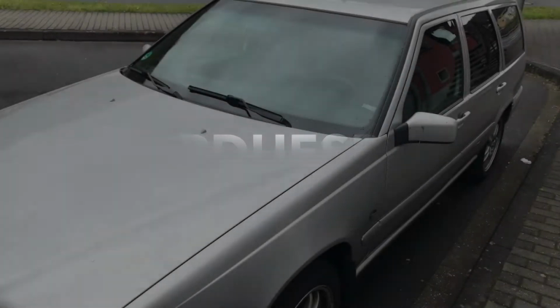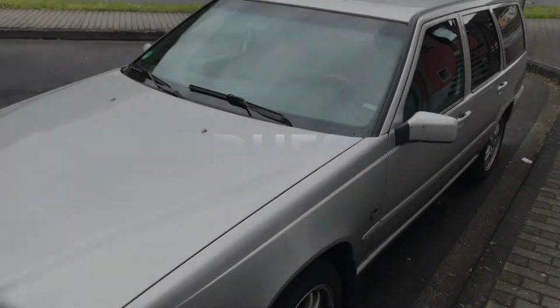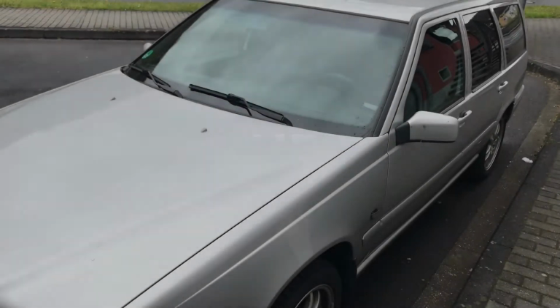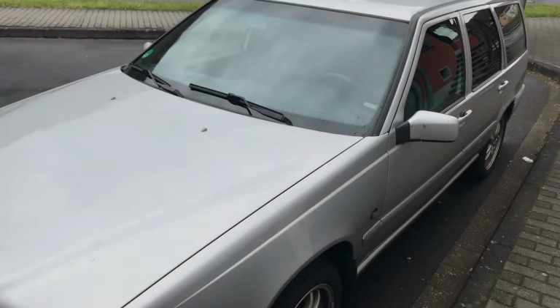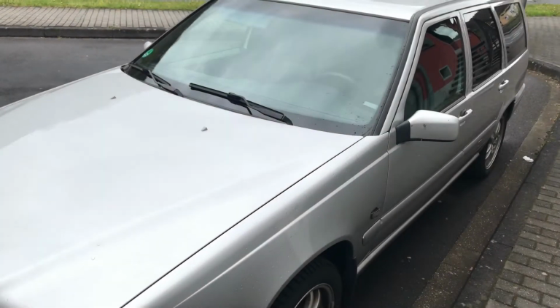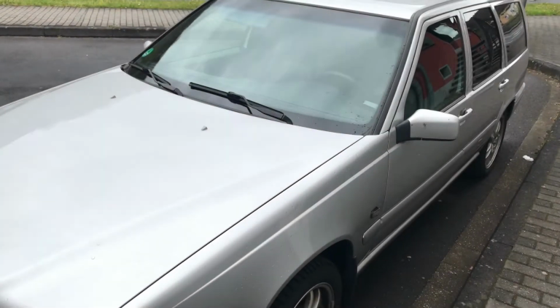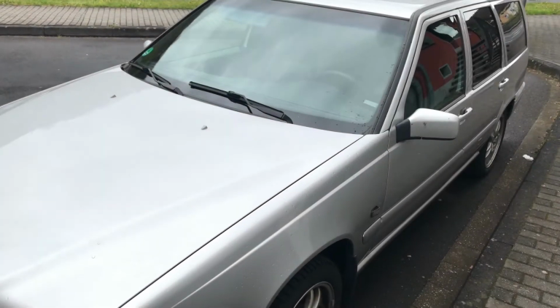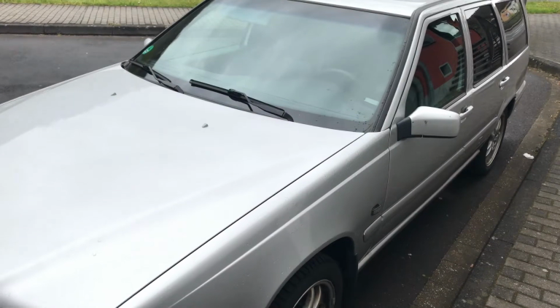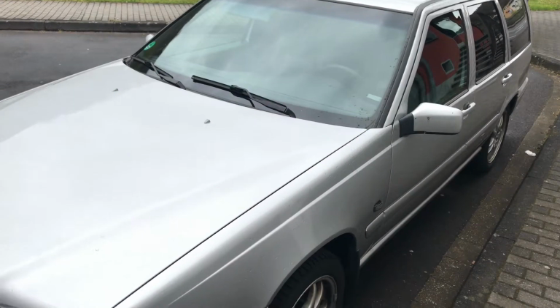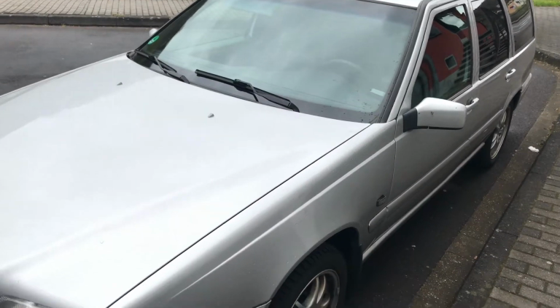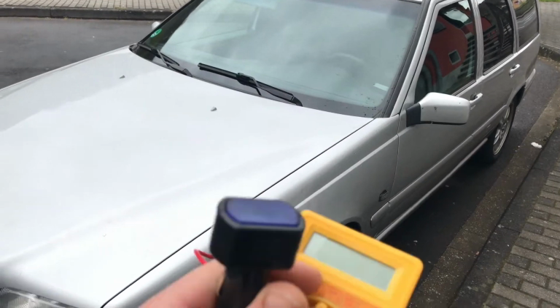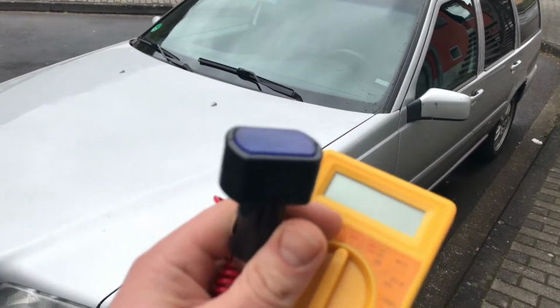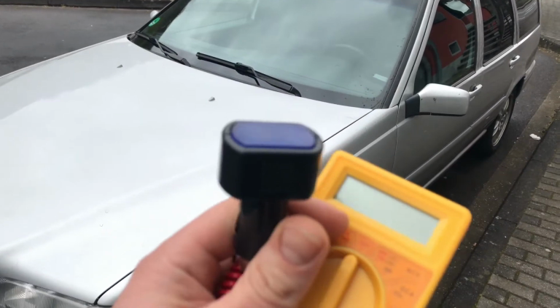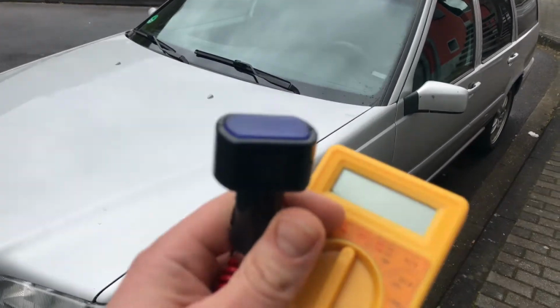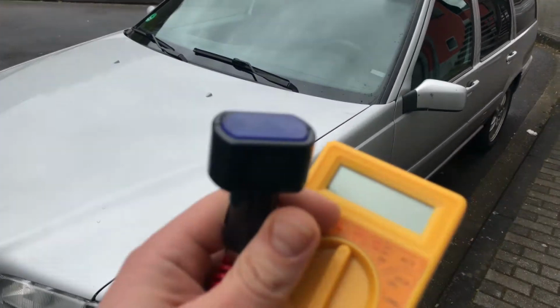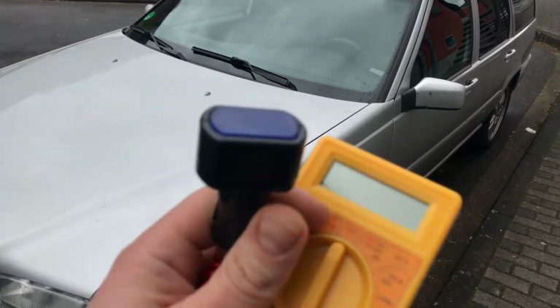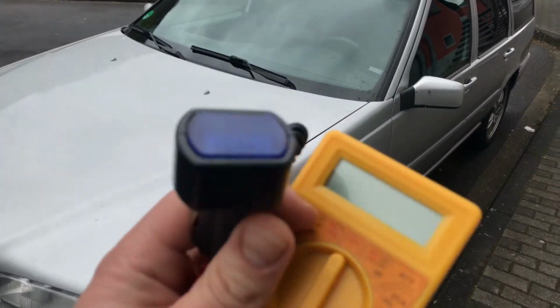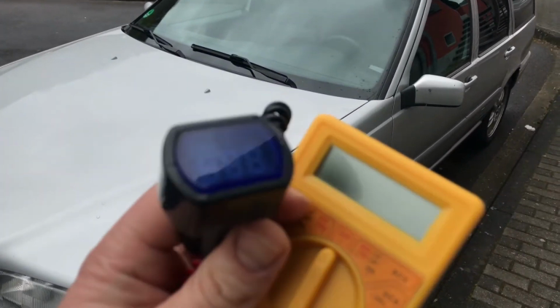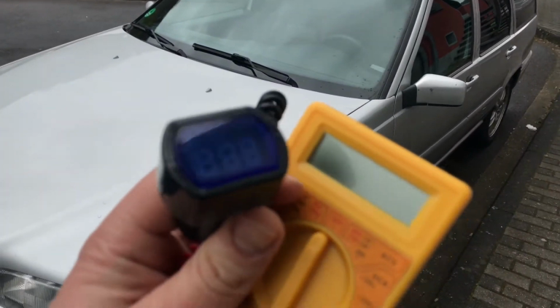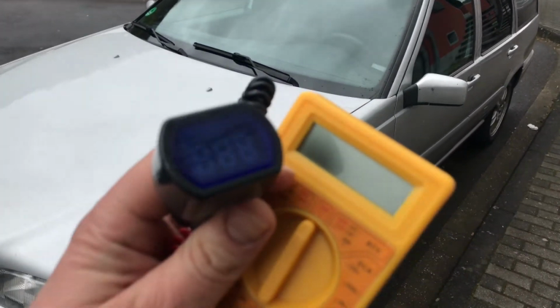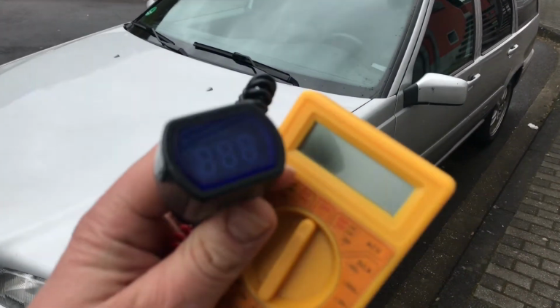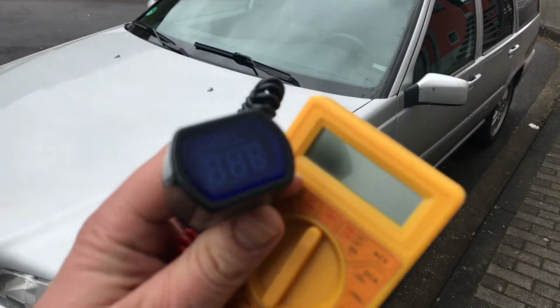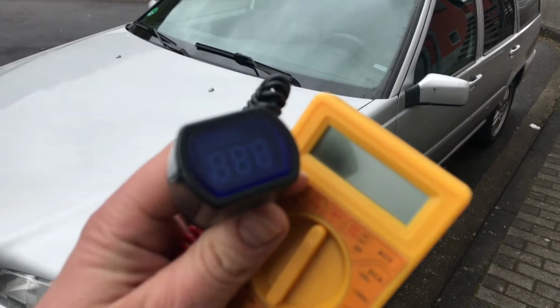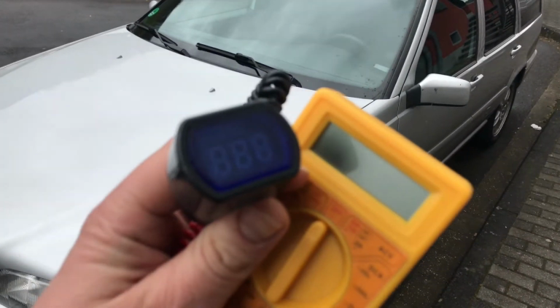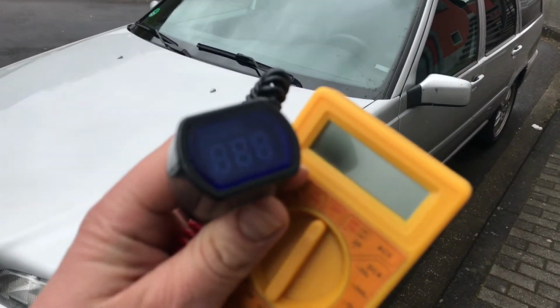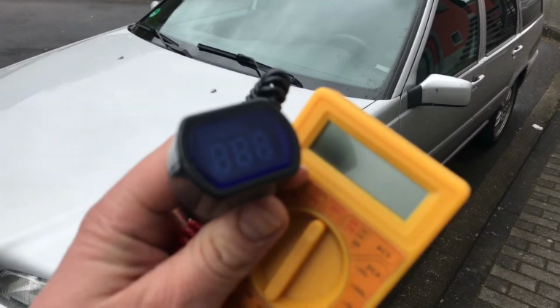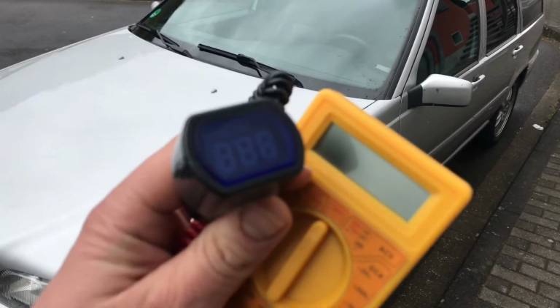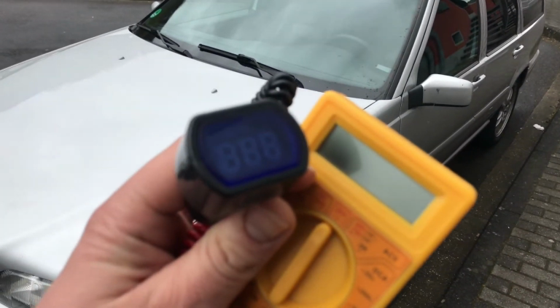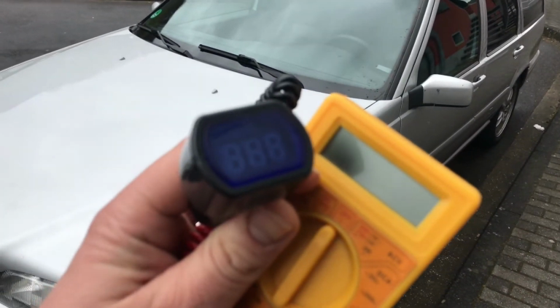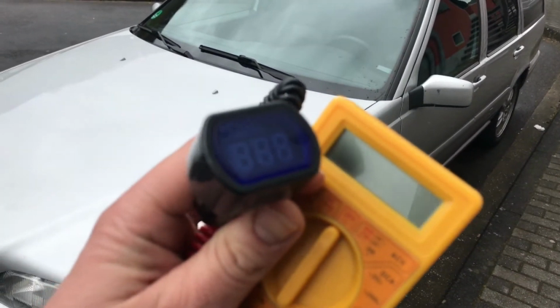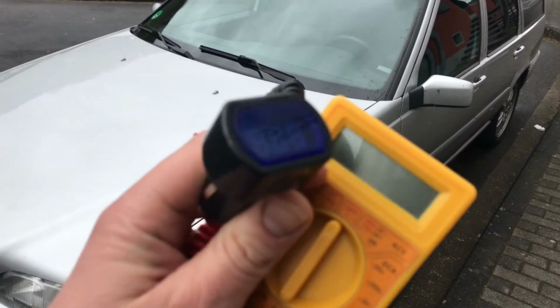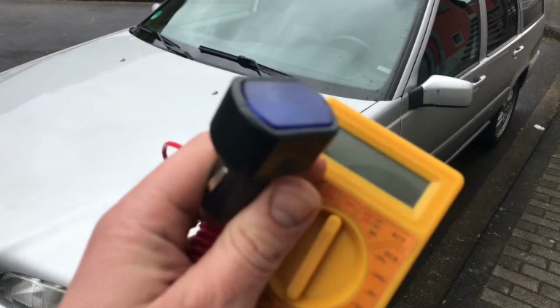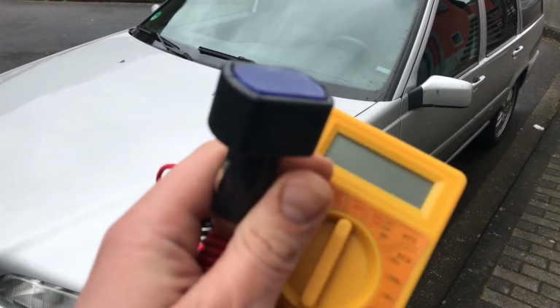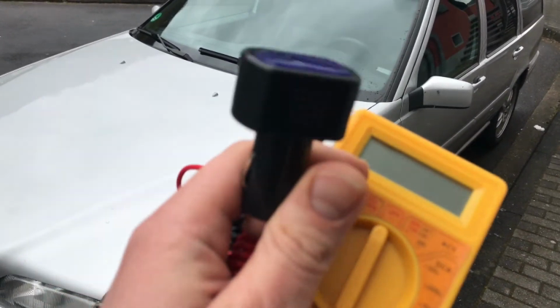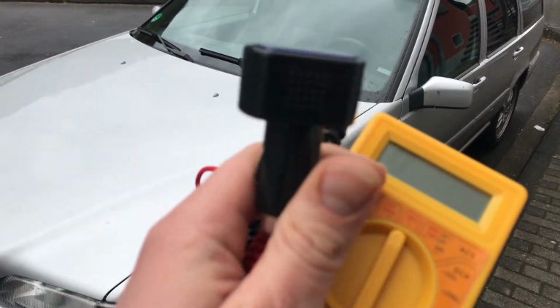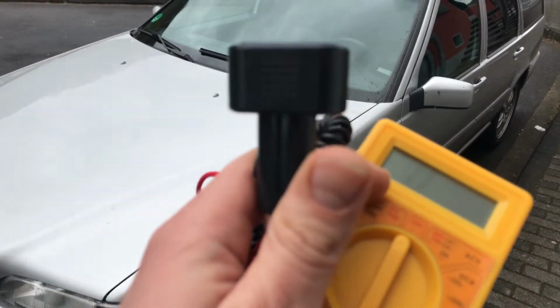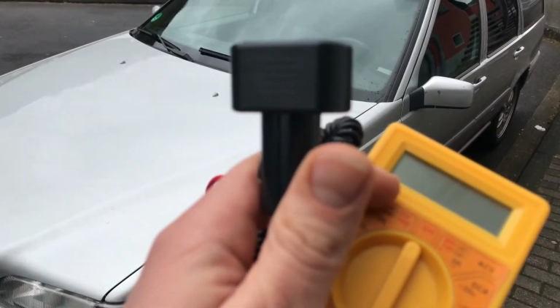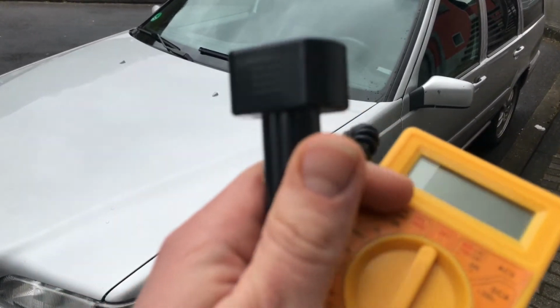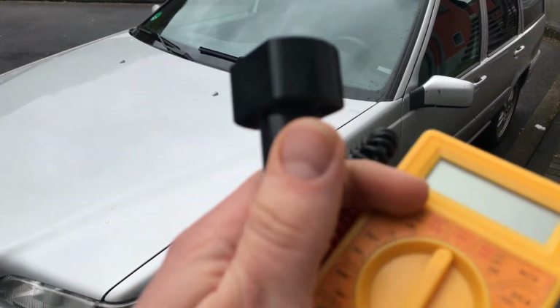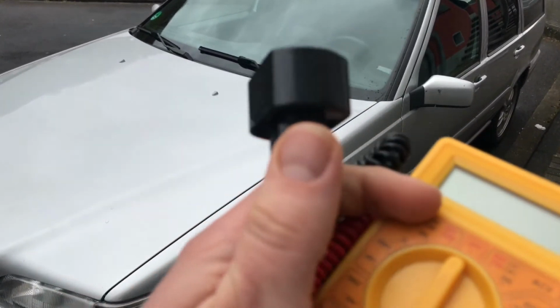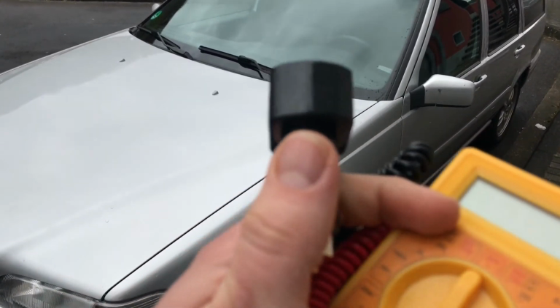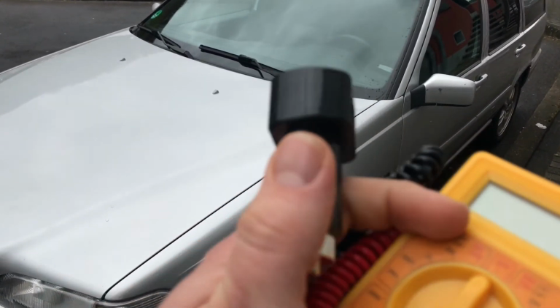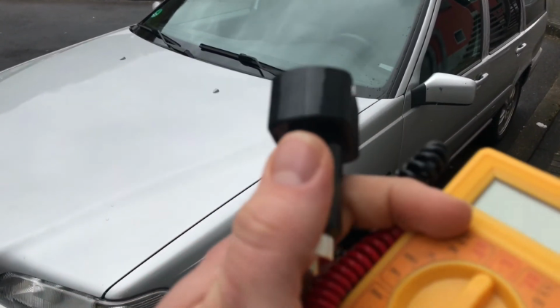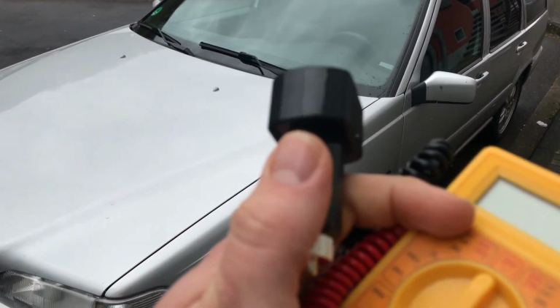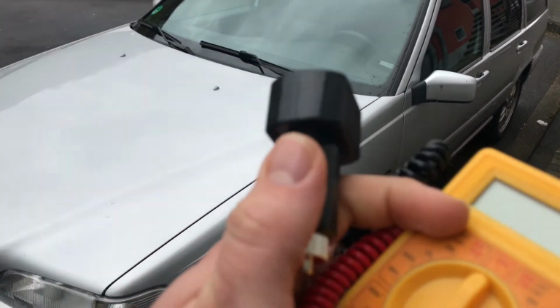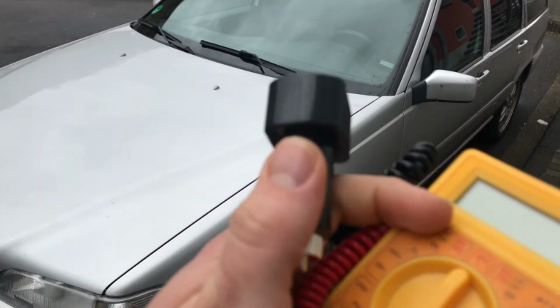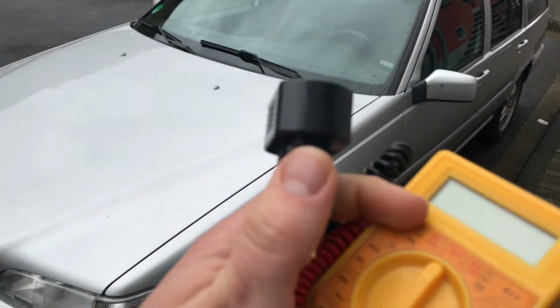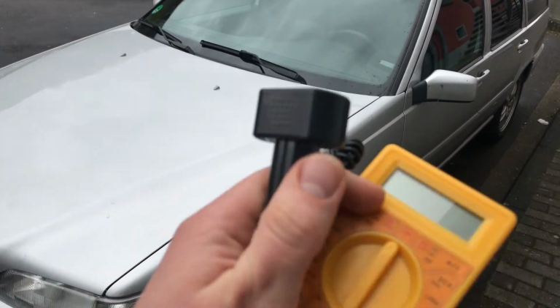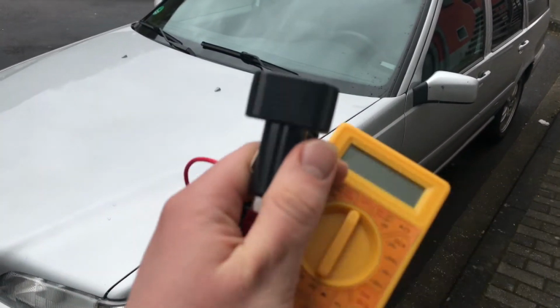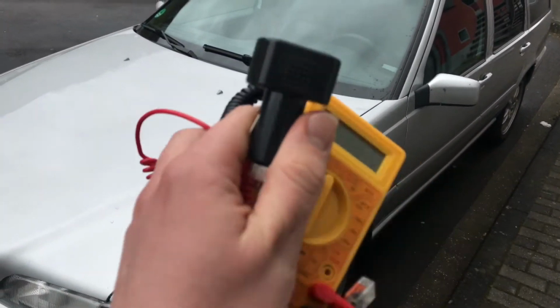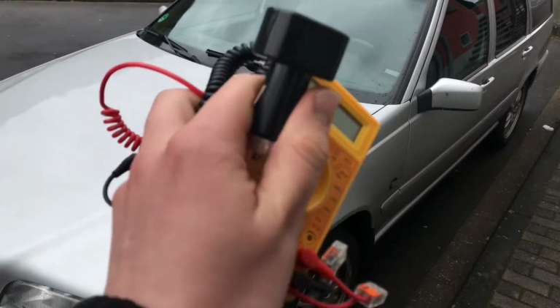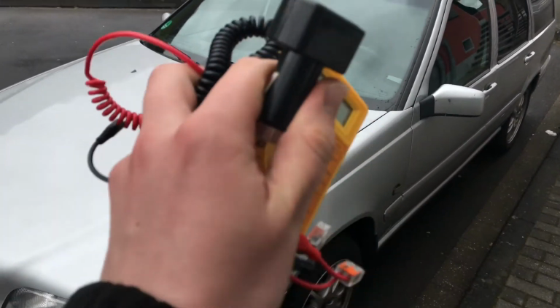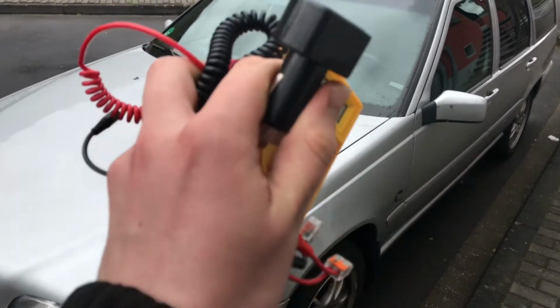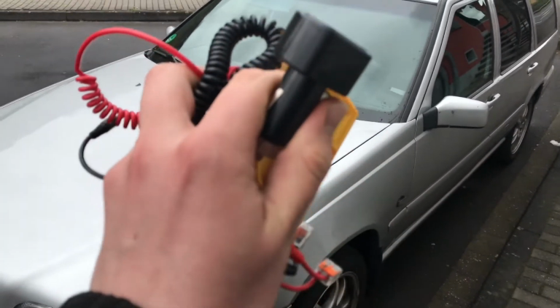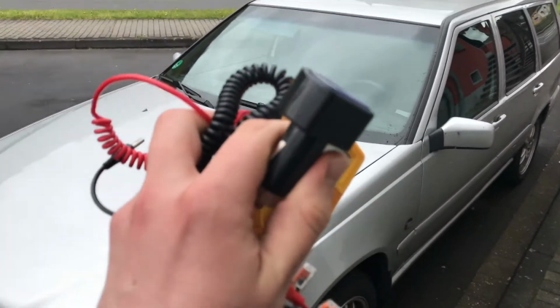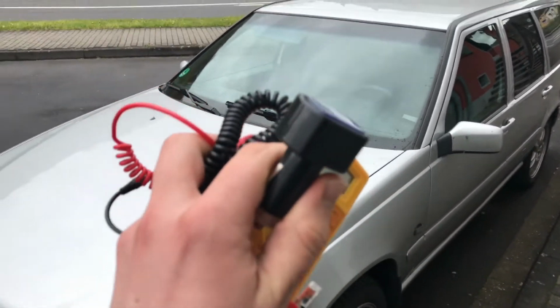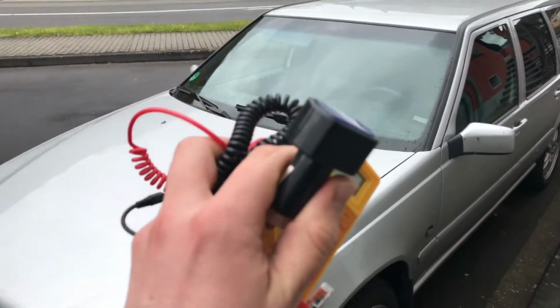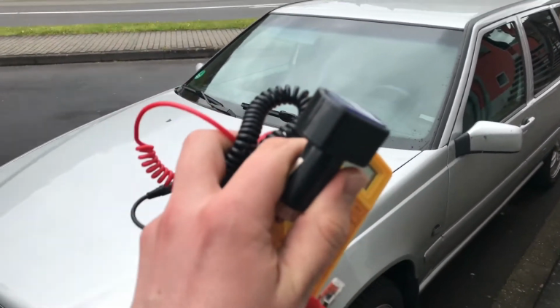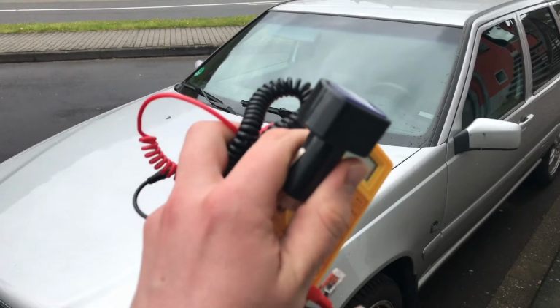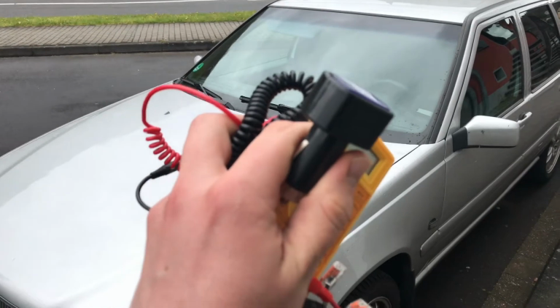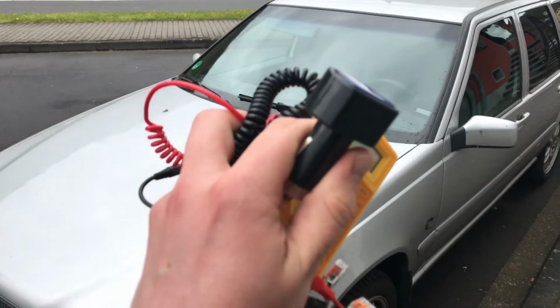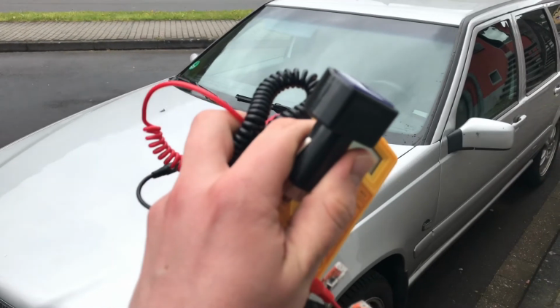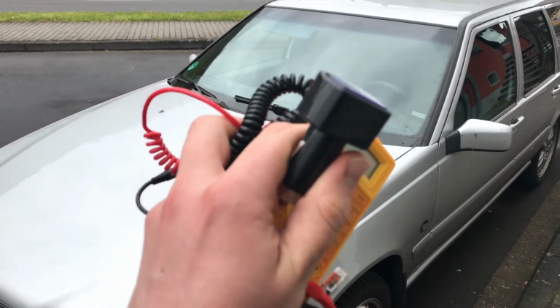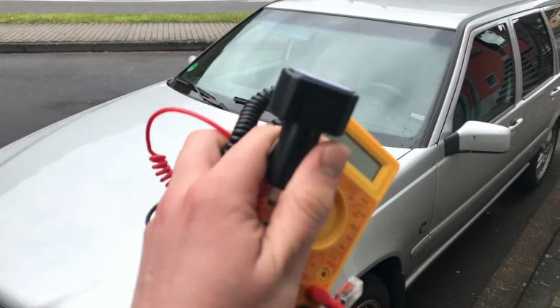Hello, today I'm going to show you how to use a cigarette lighter voltage meter.